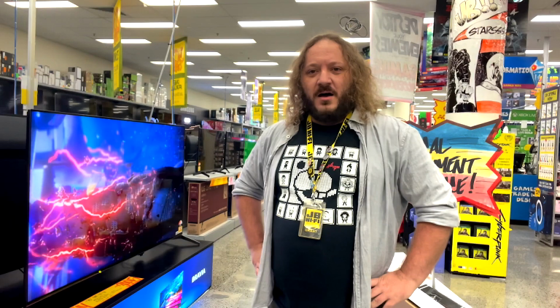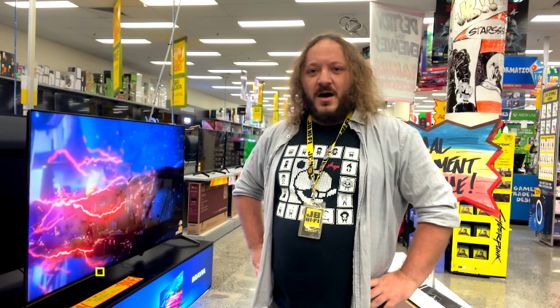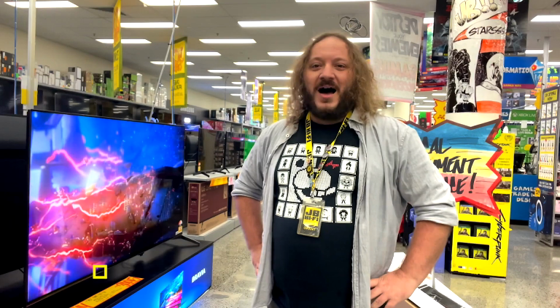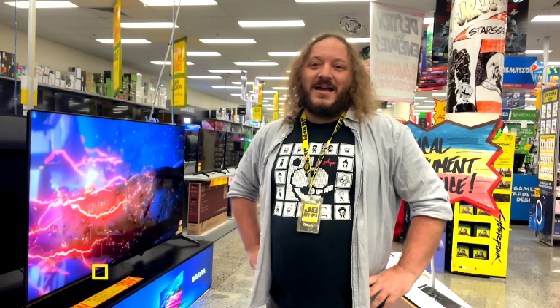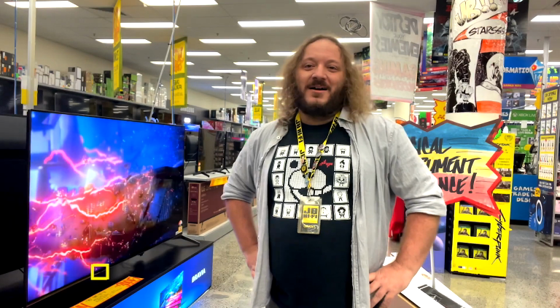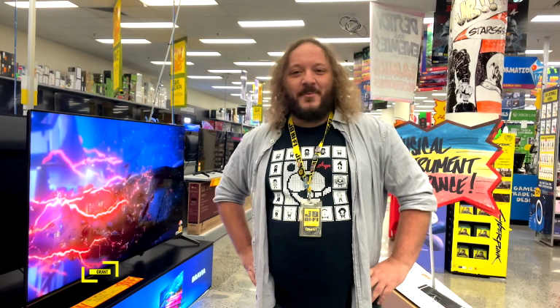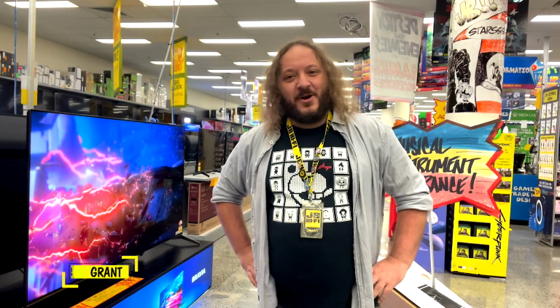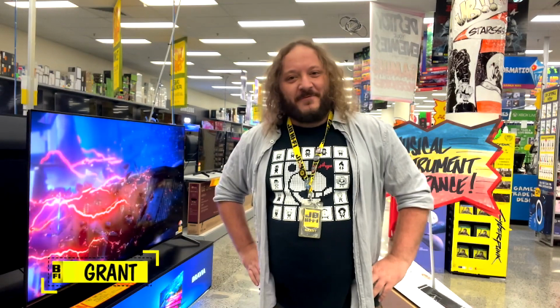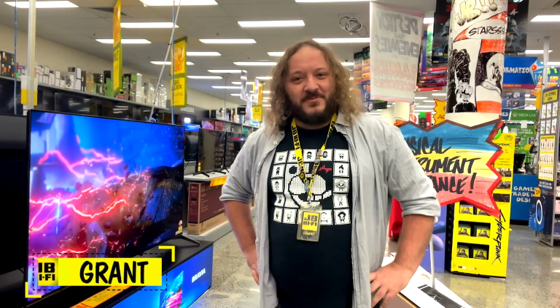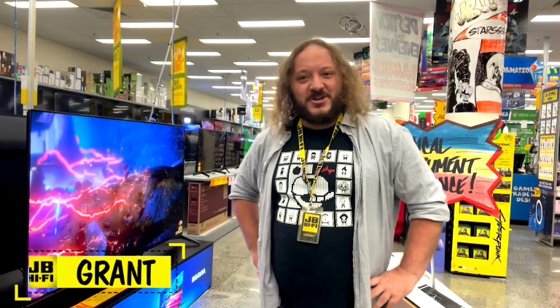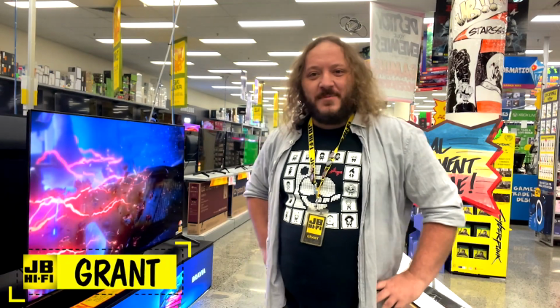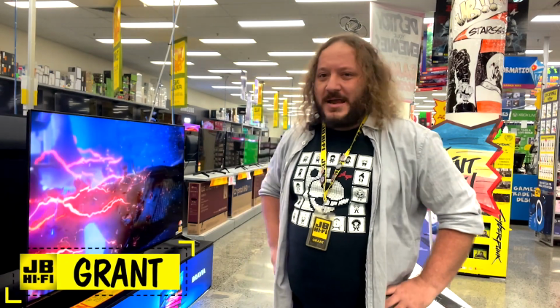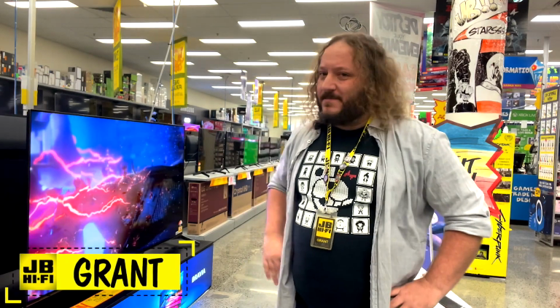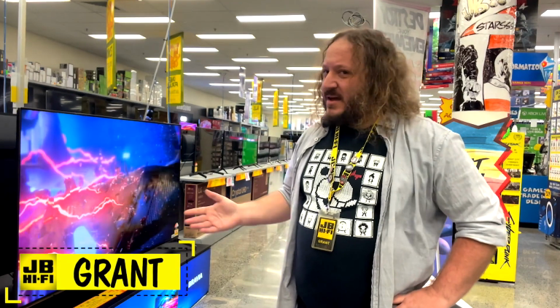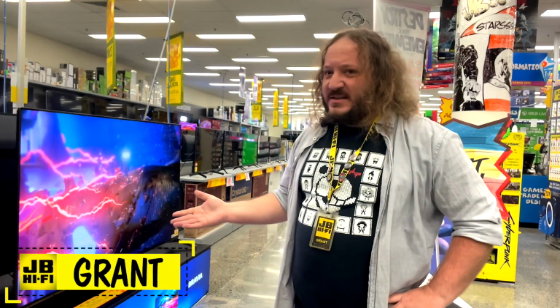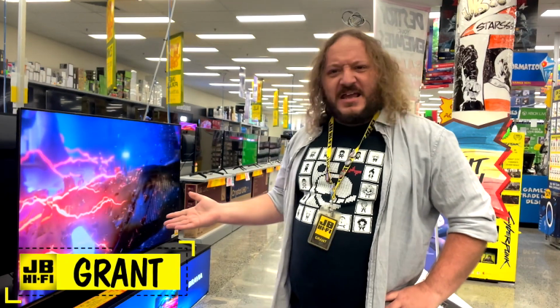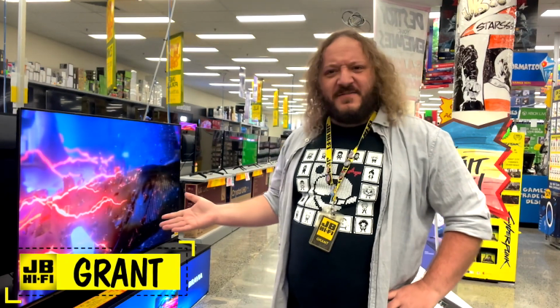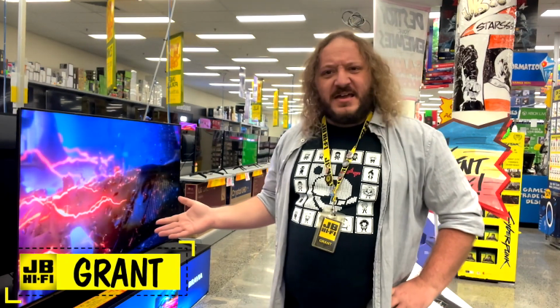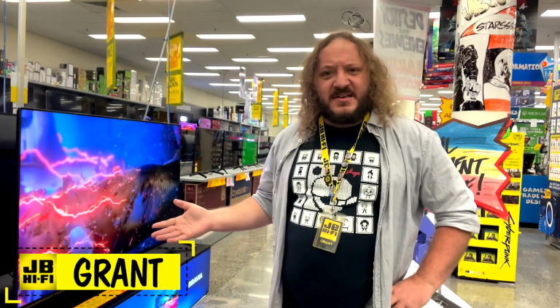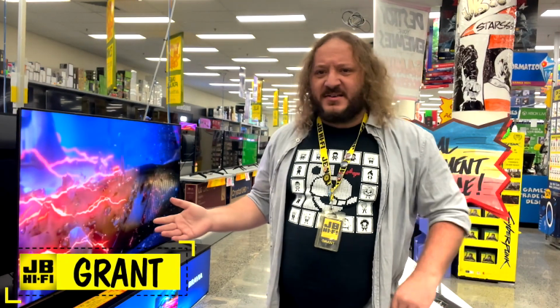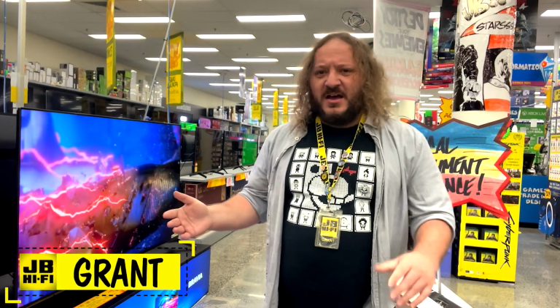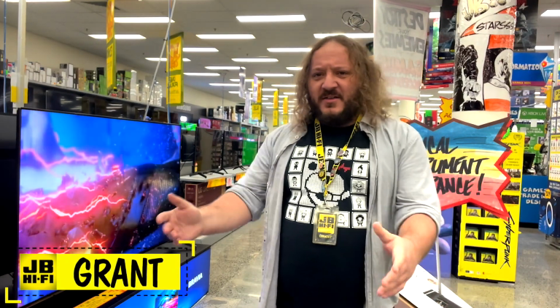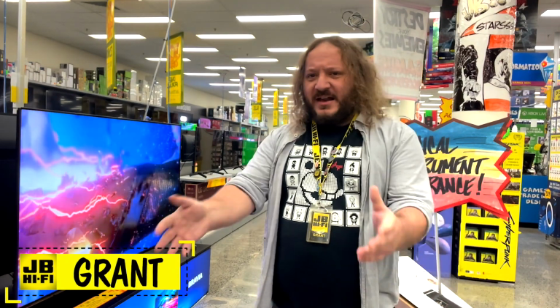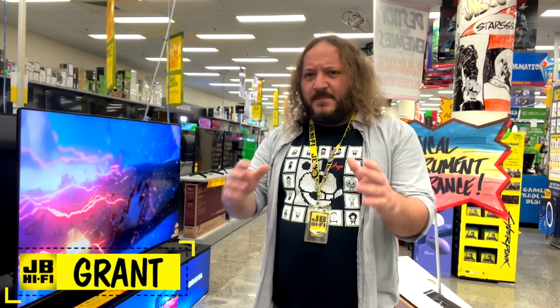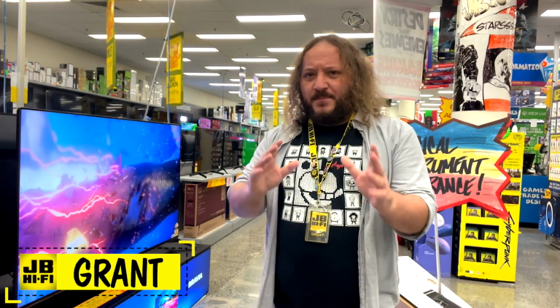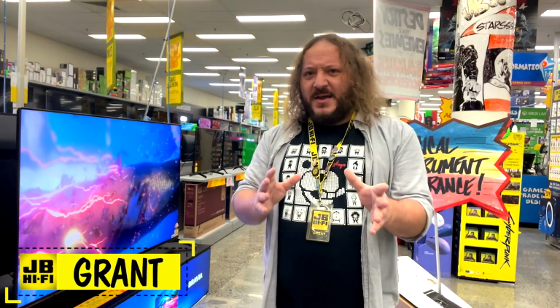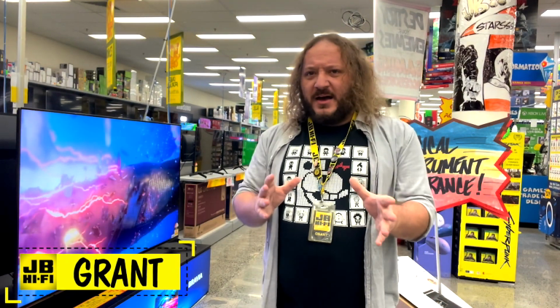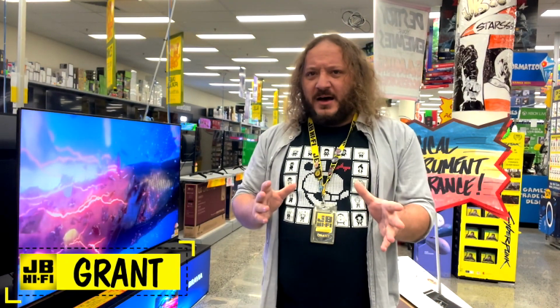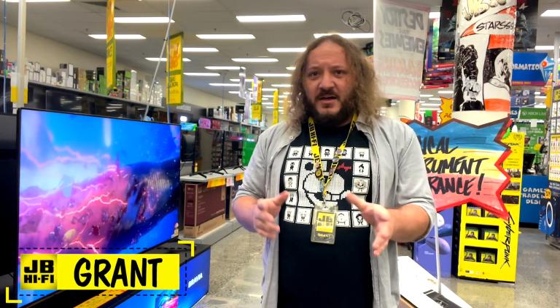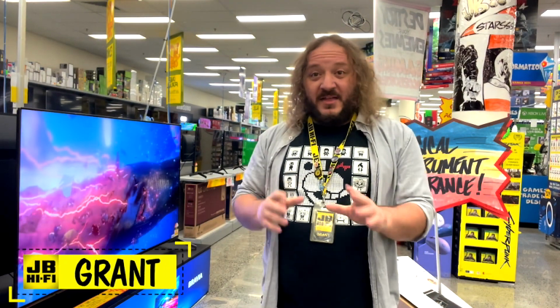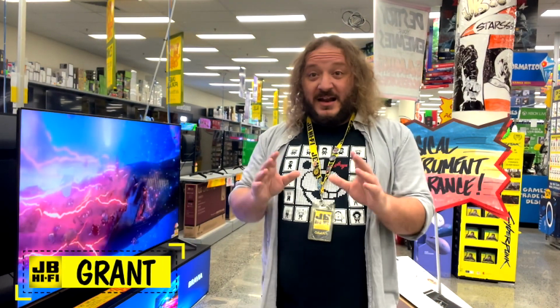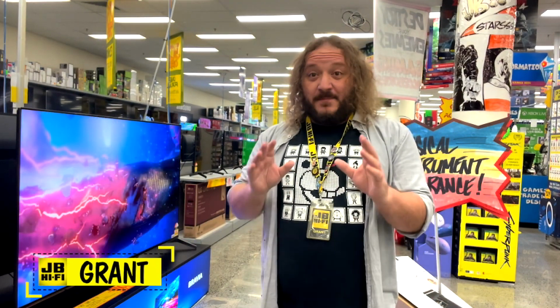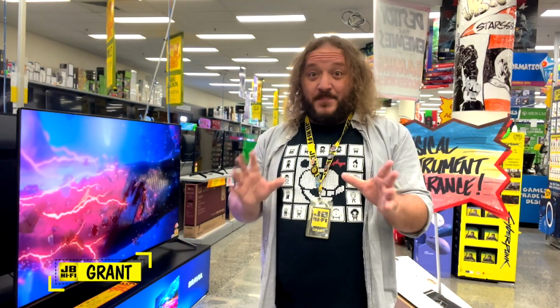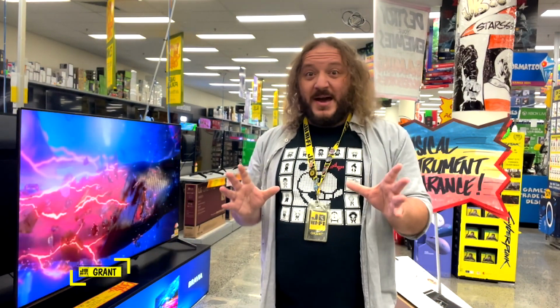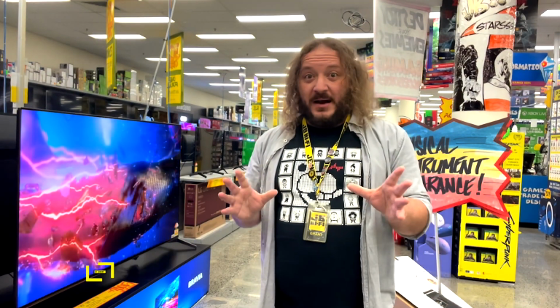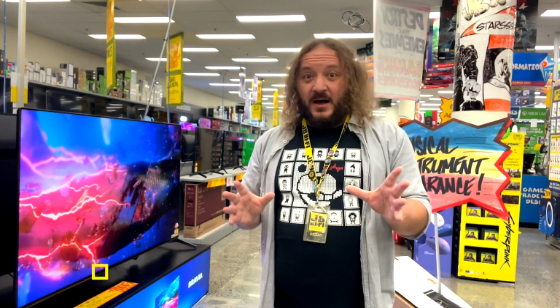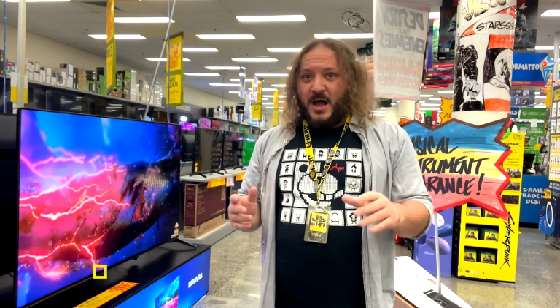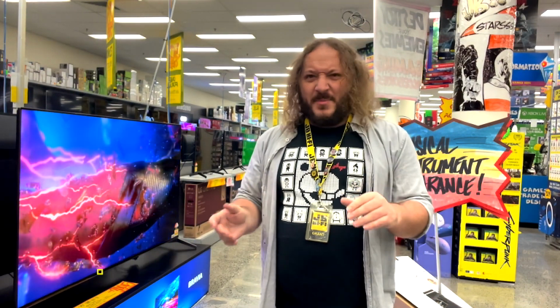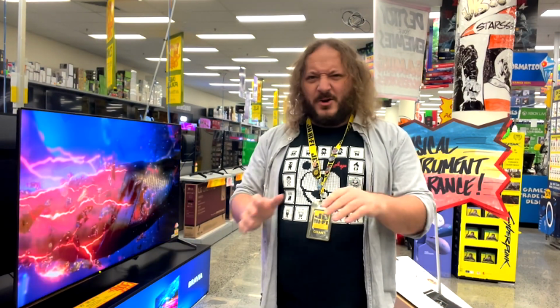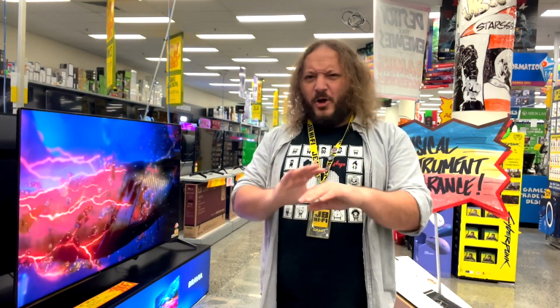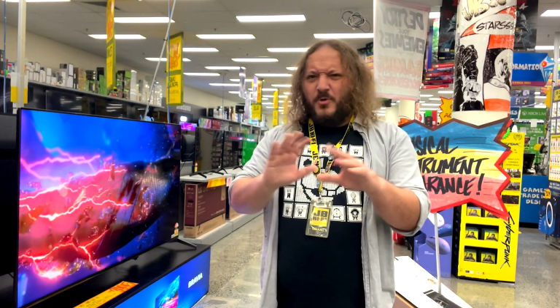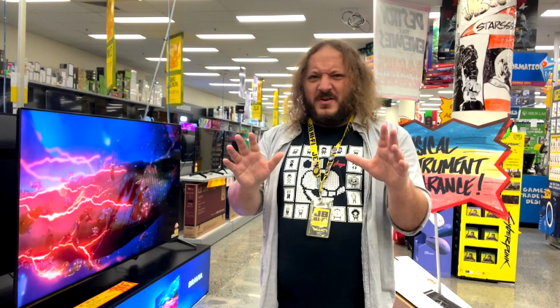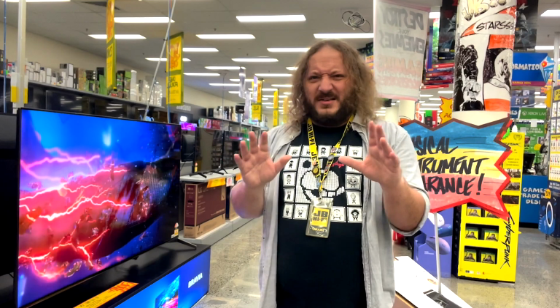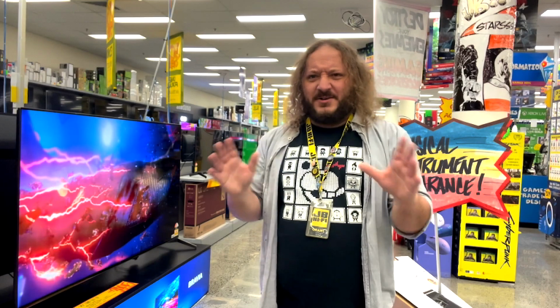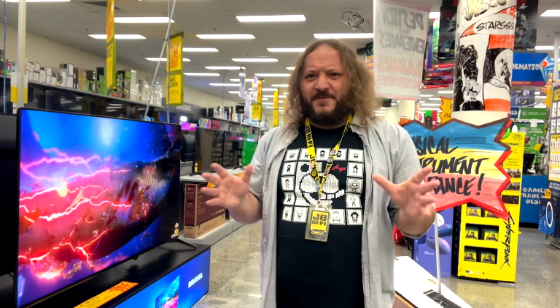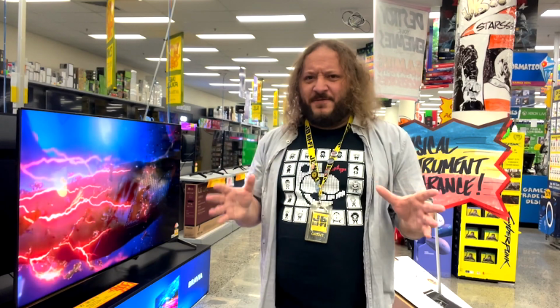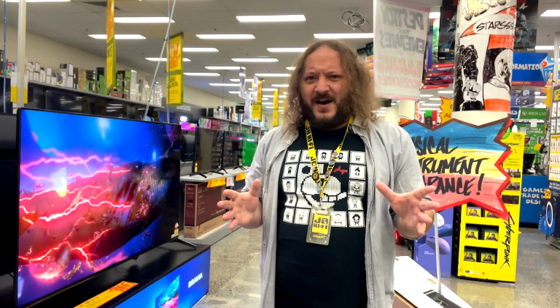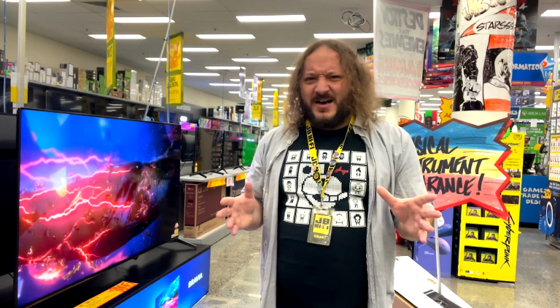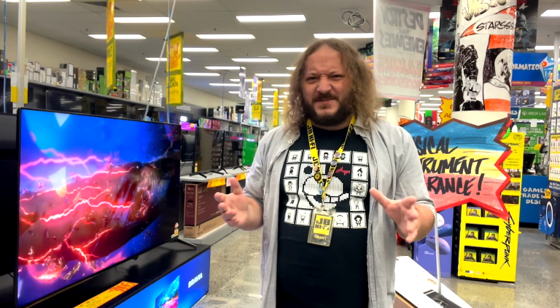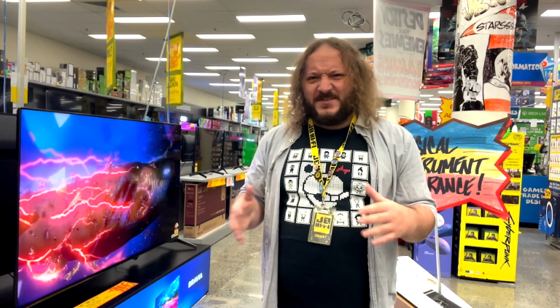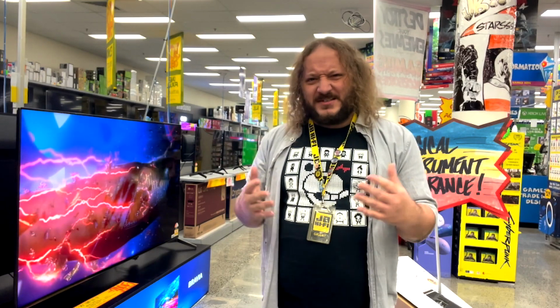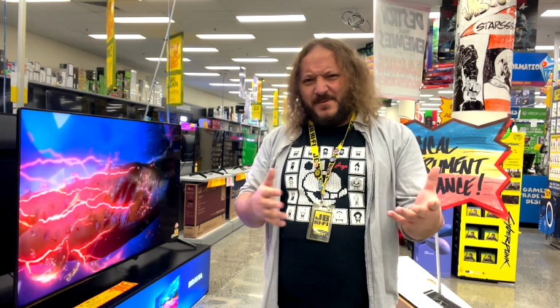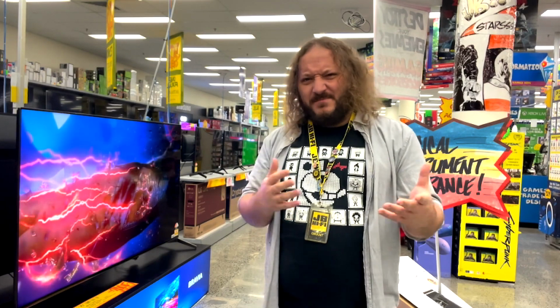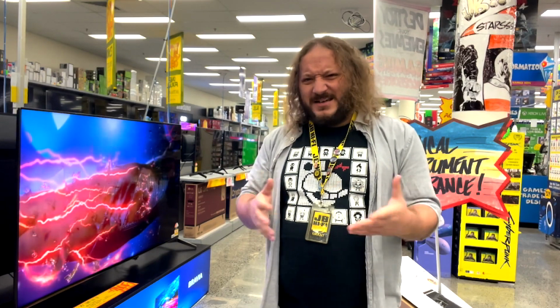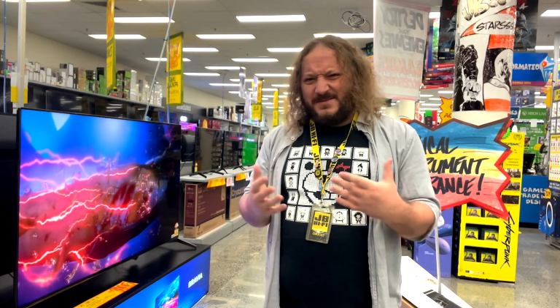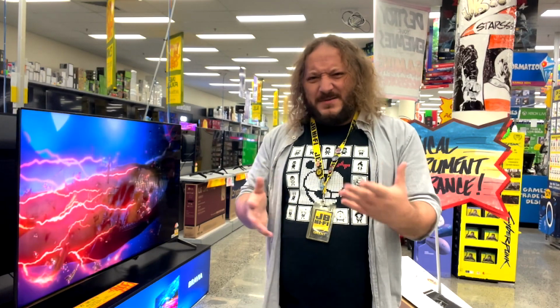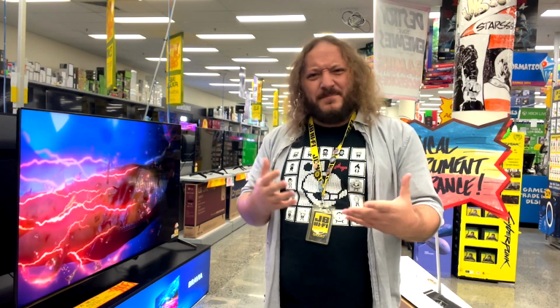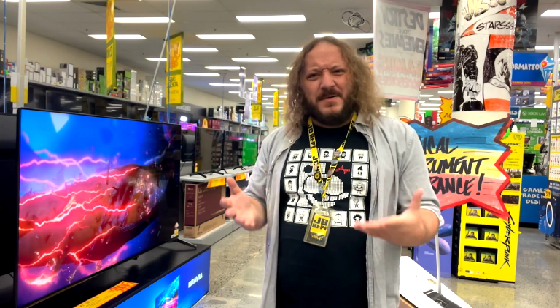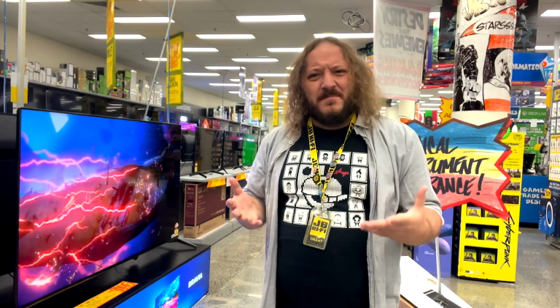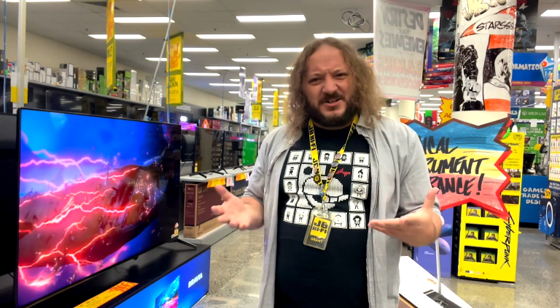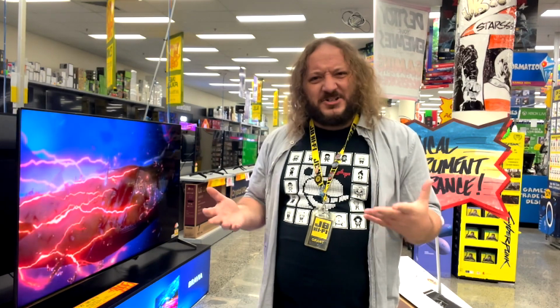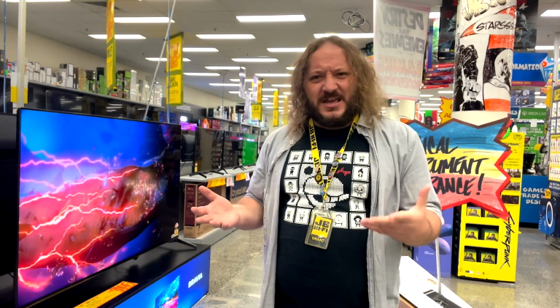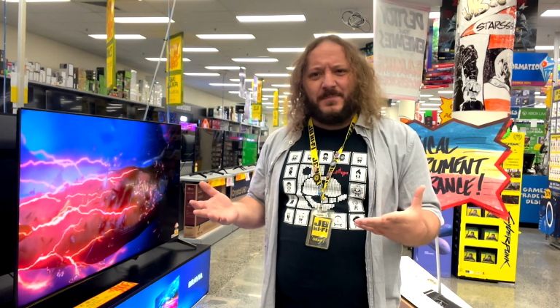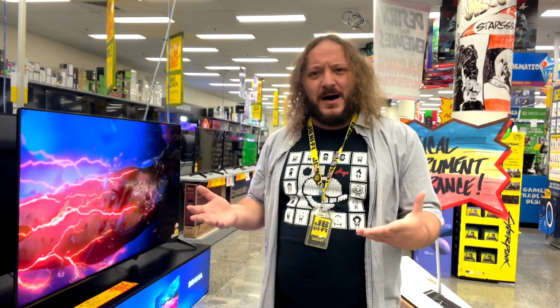Hi, I'm Greg from JB. TVs — they're getting bigger, they're getting better, and with it all moving so fast, for some it can be a bit much to keep up.